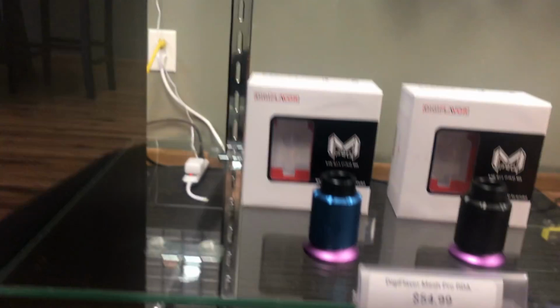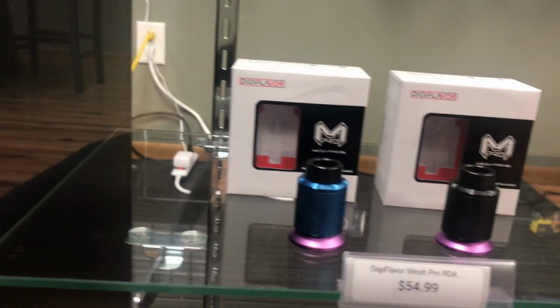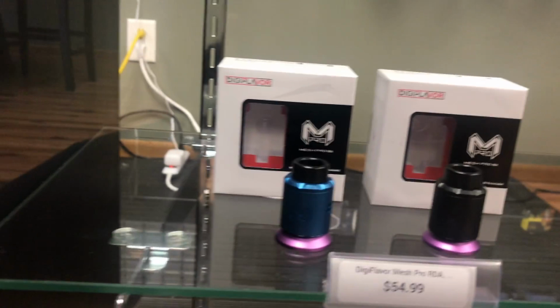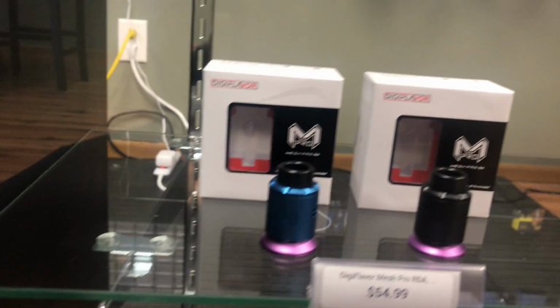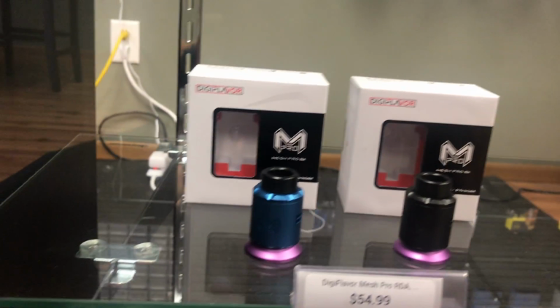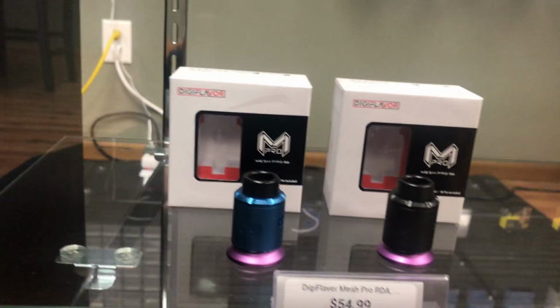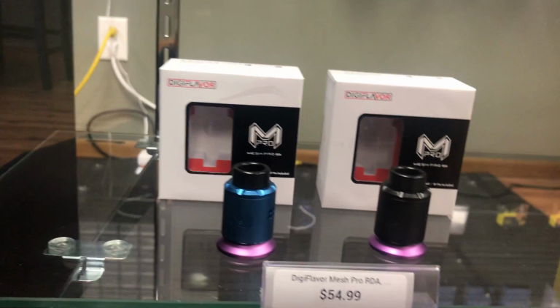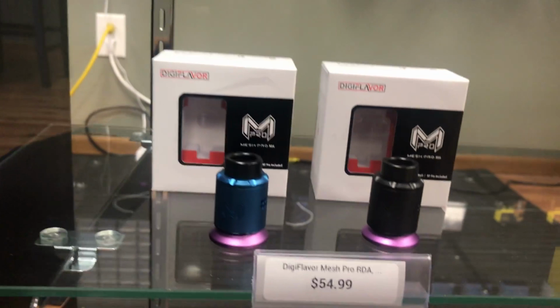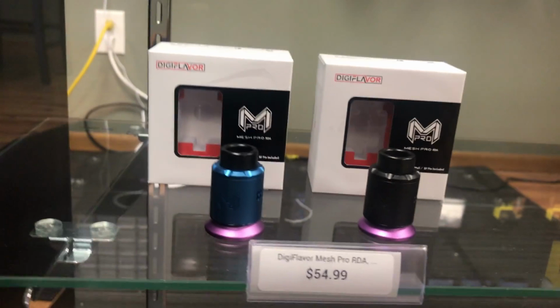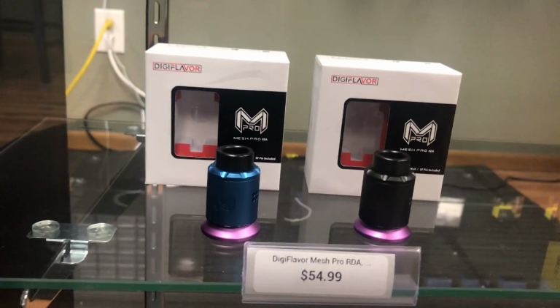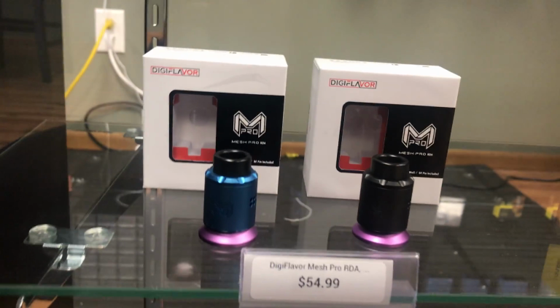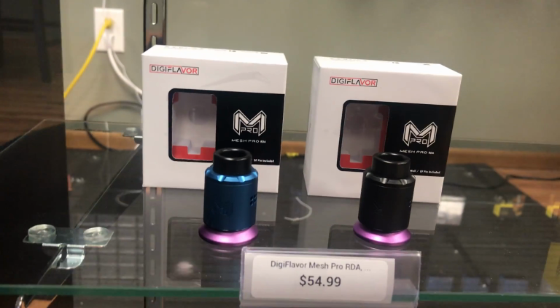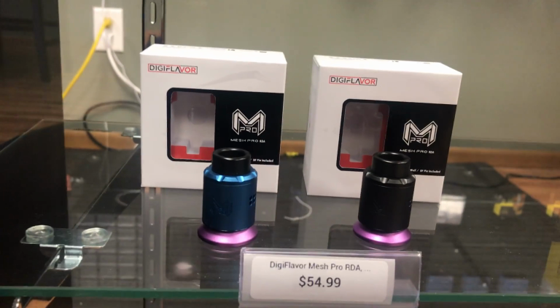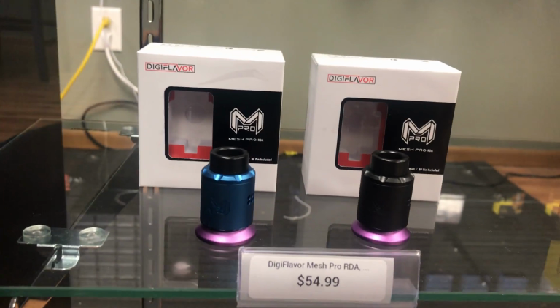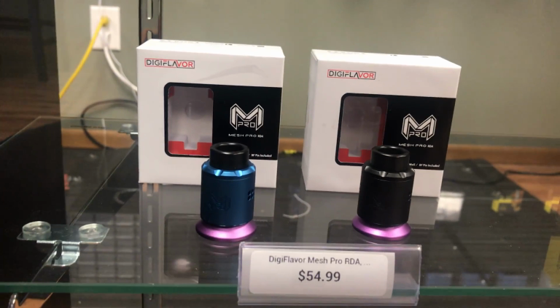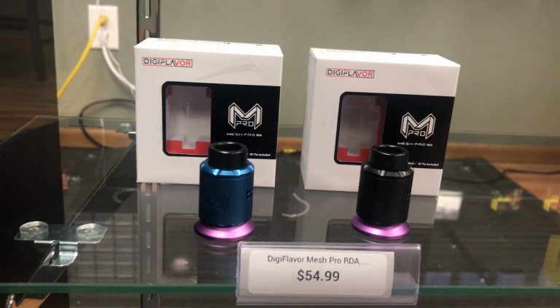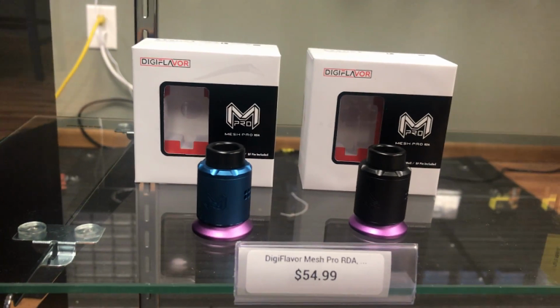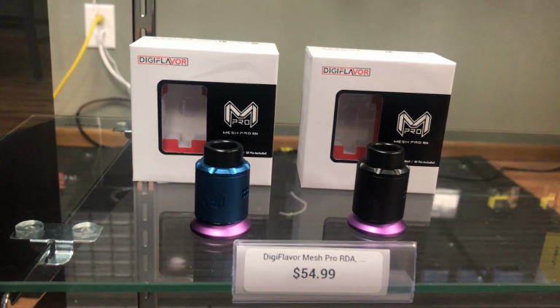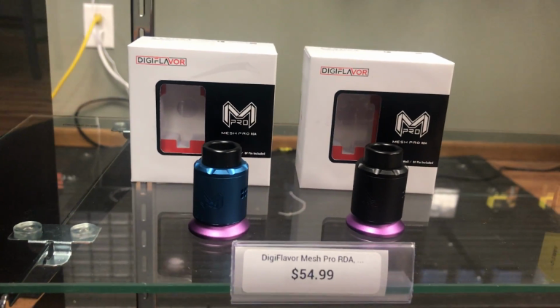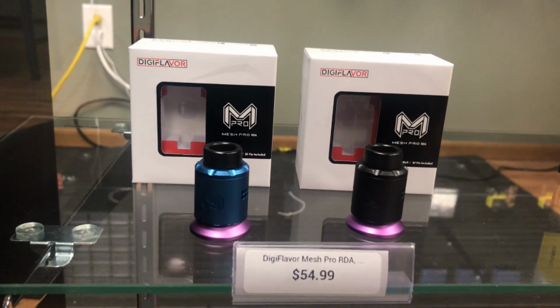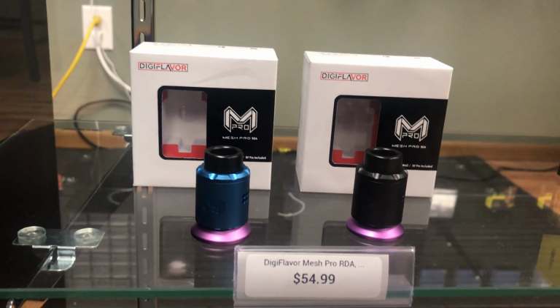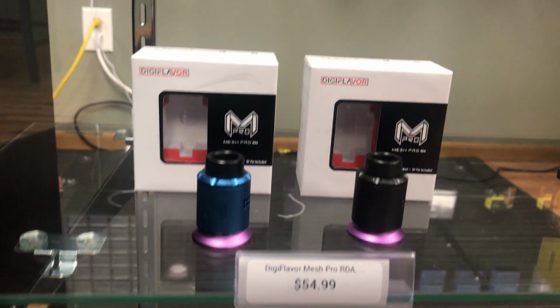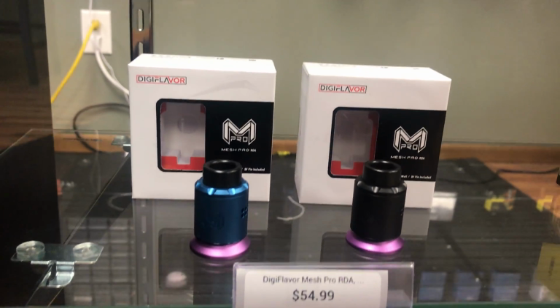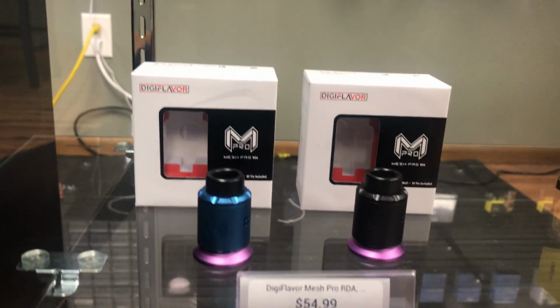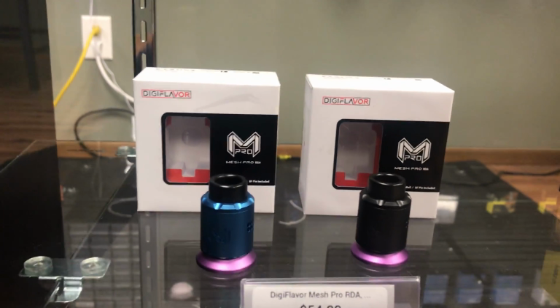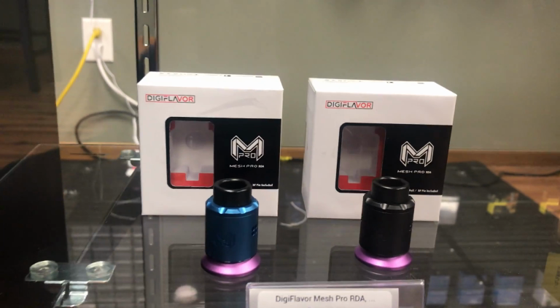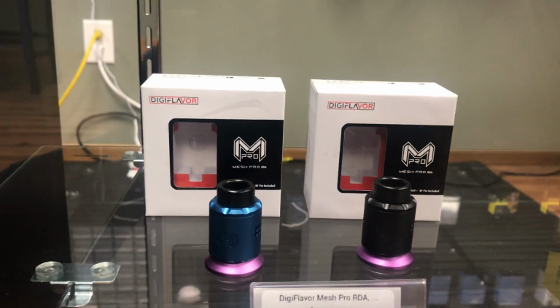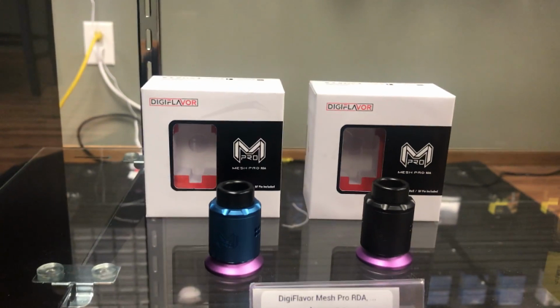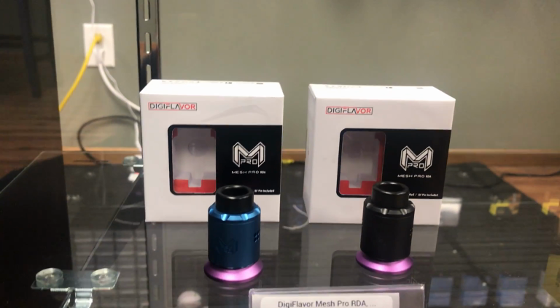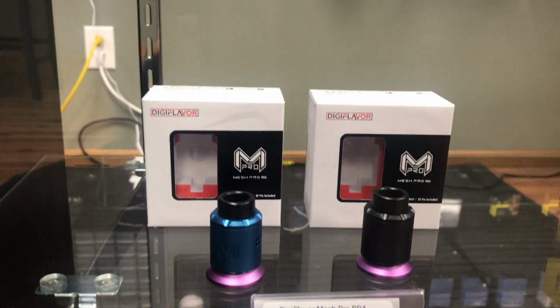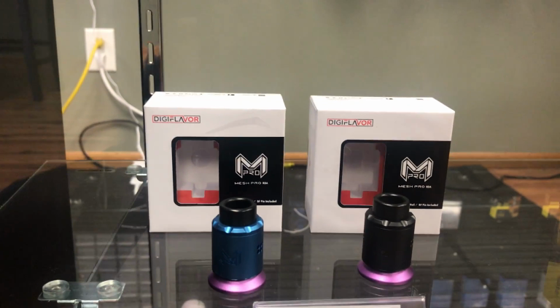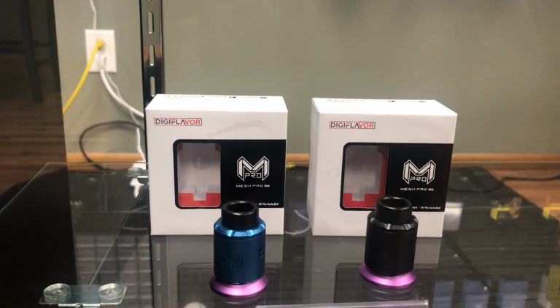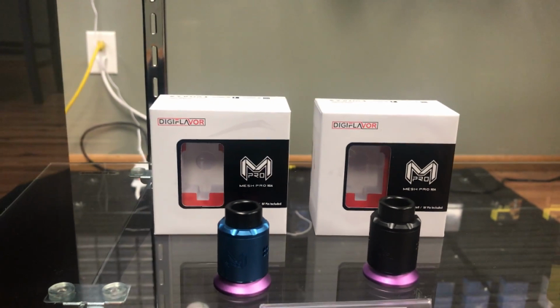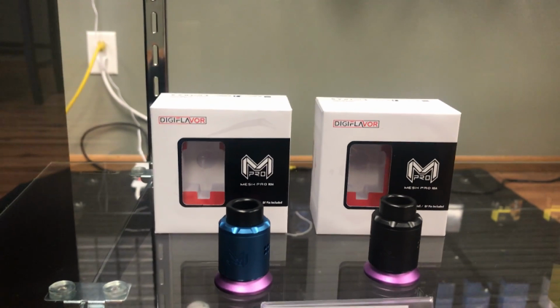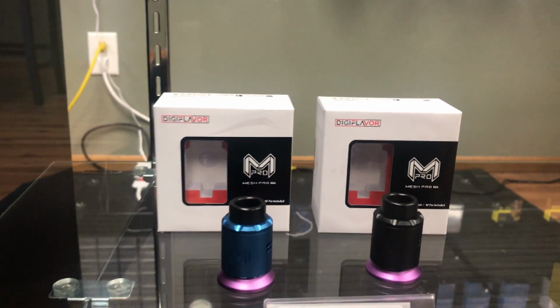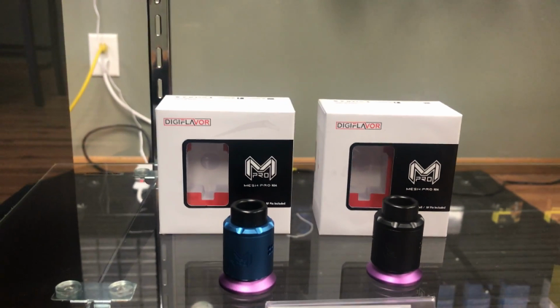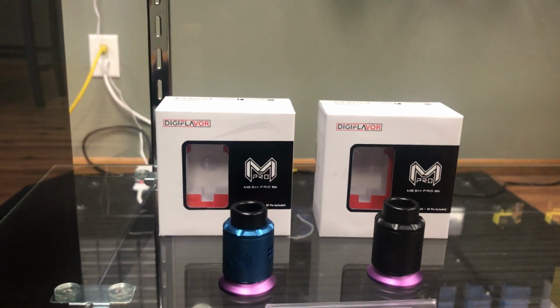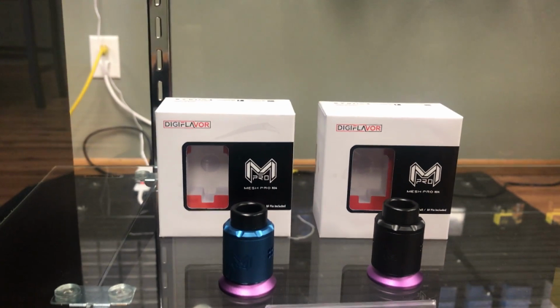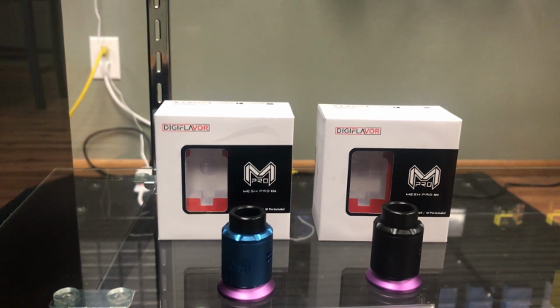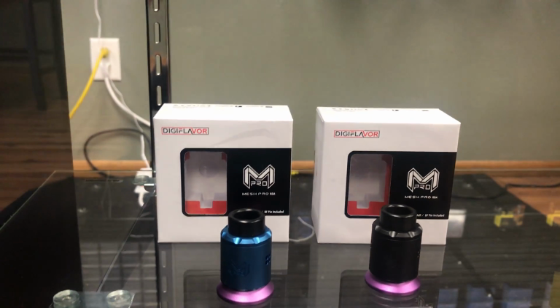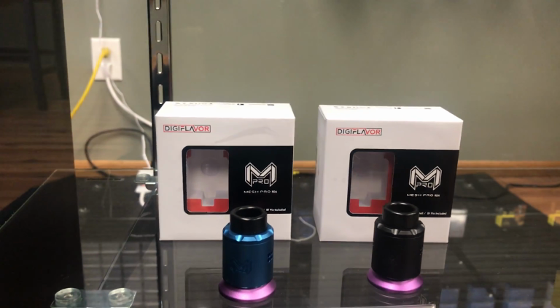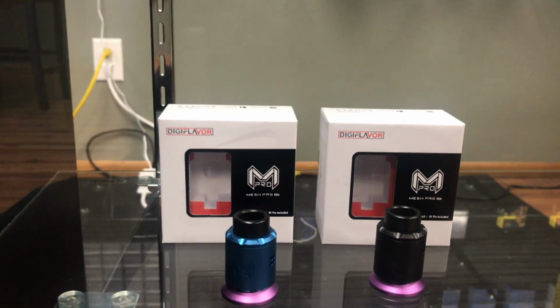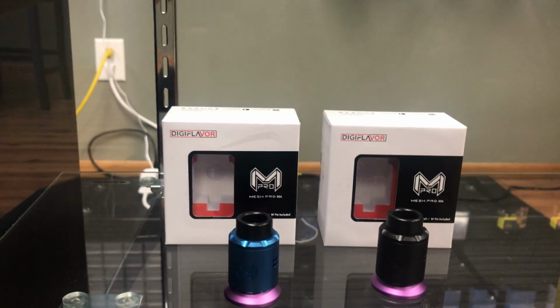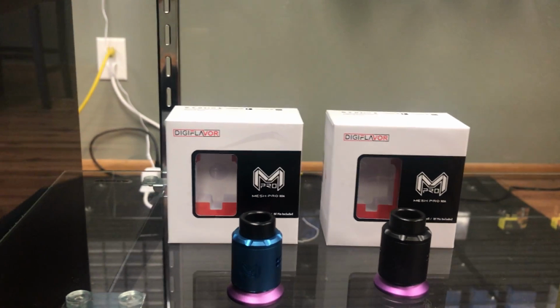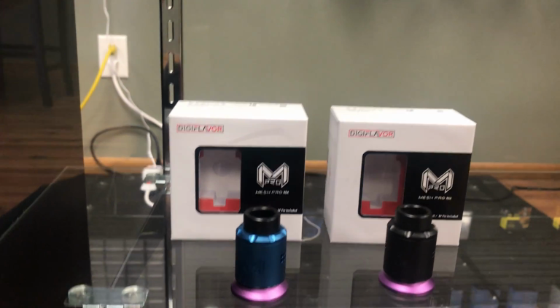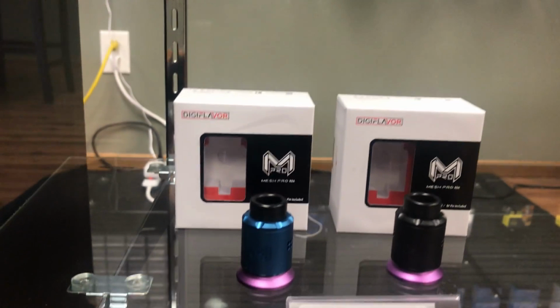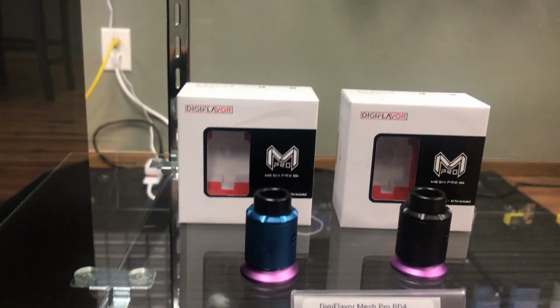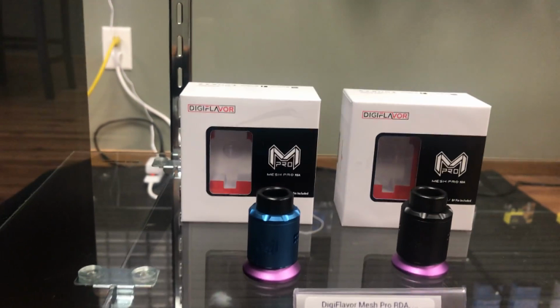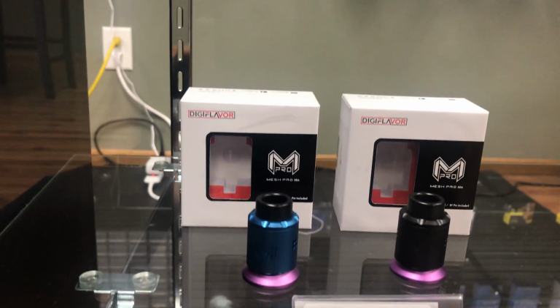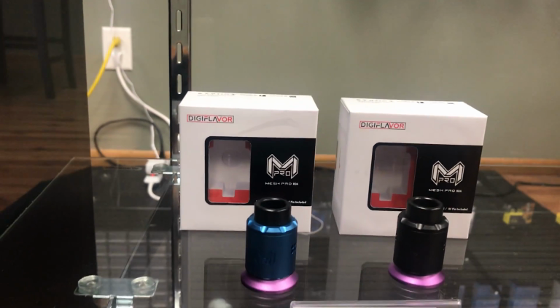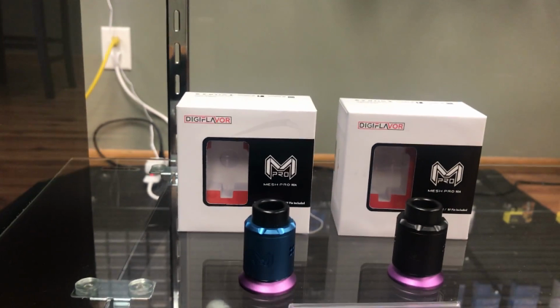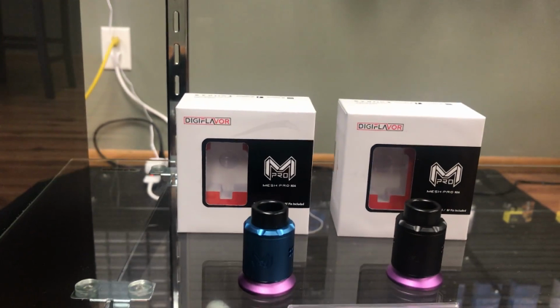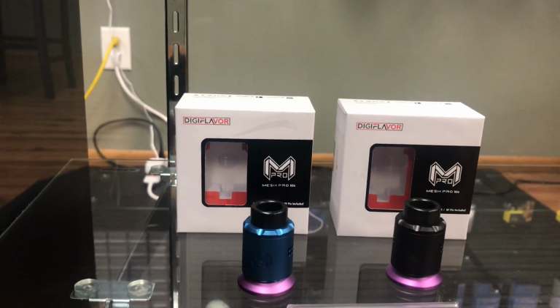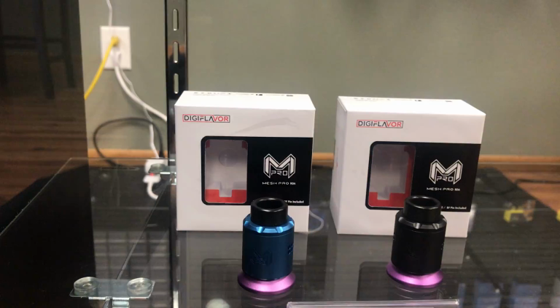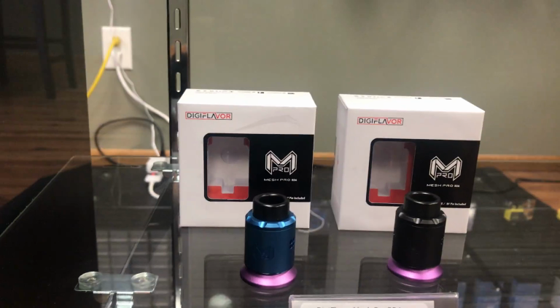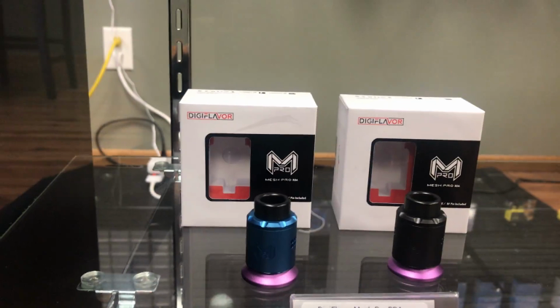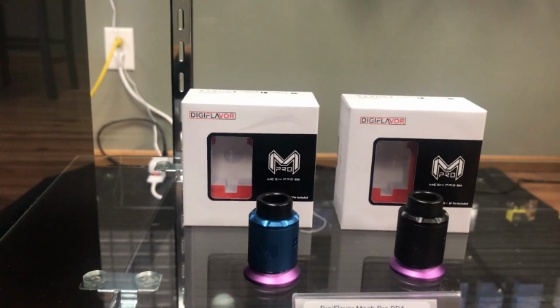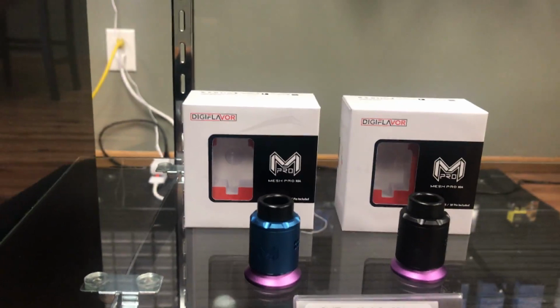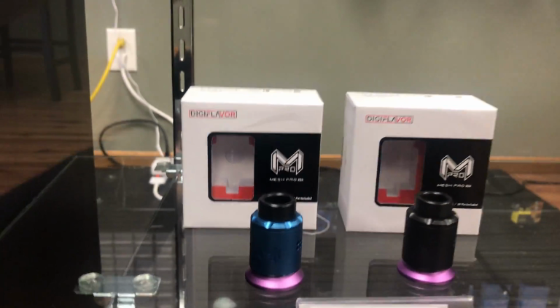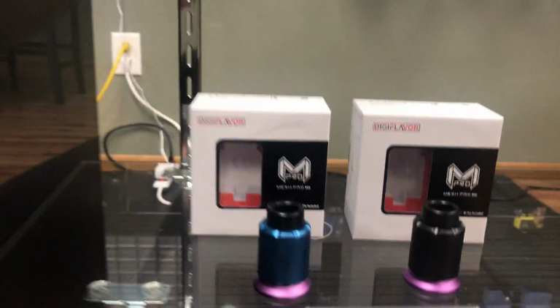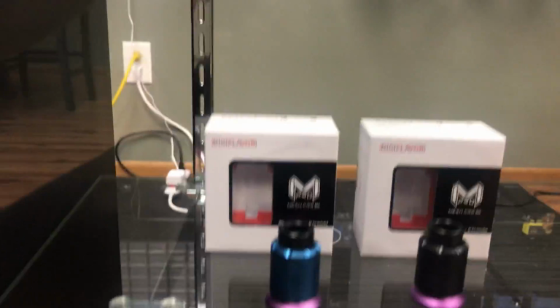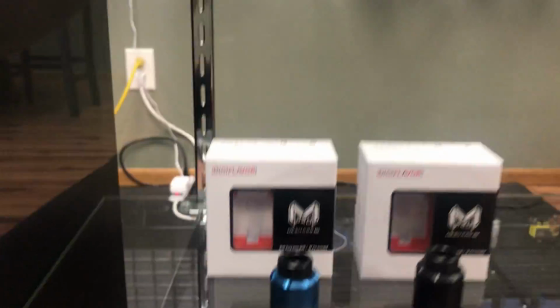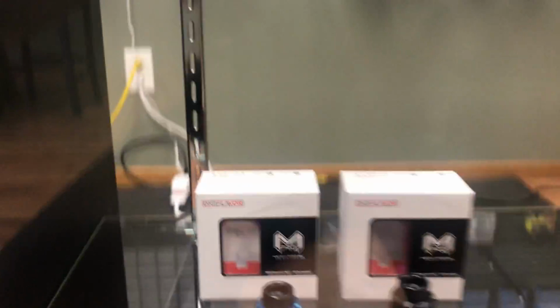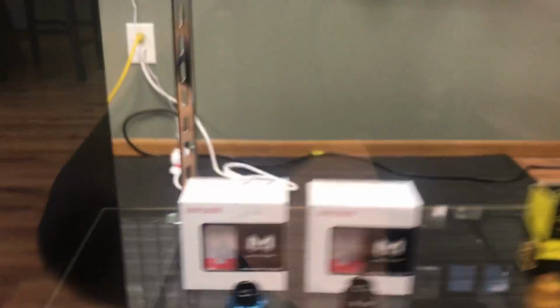We also got the mesh RDAs back in stock. These things have been flying off the shelves — just want to let everybody know these are here again.